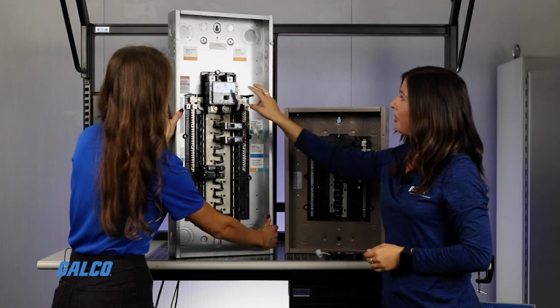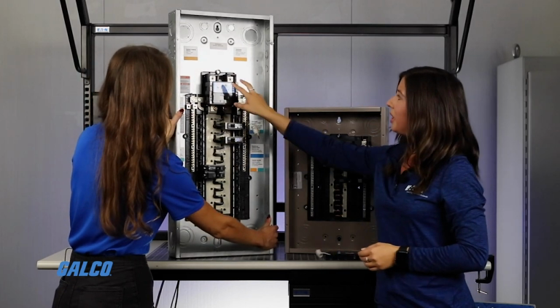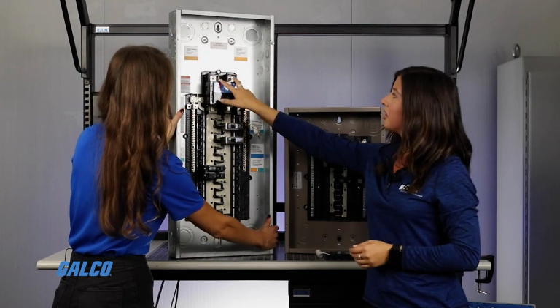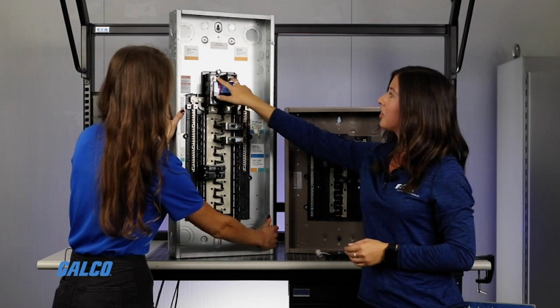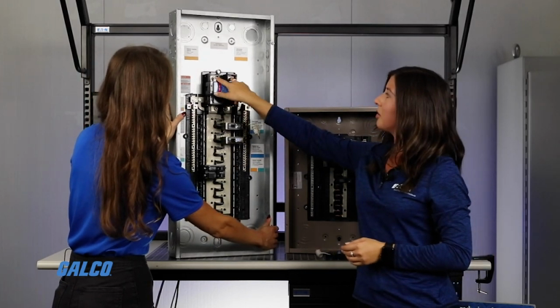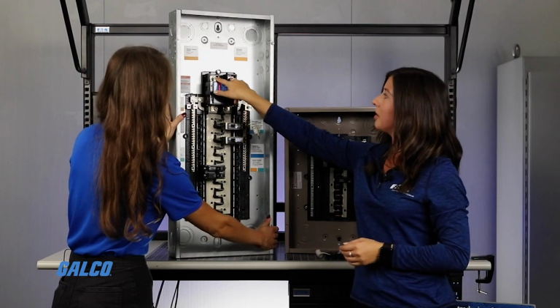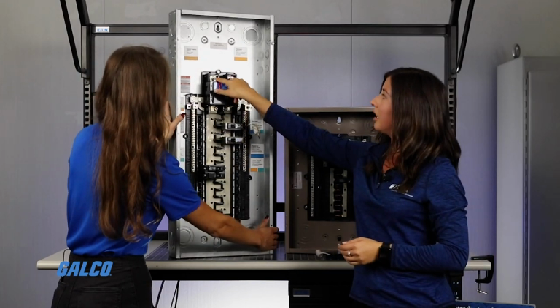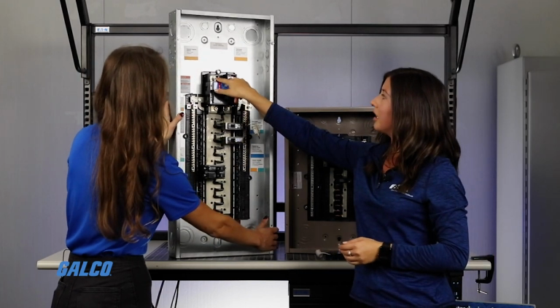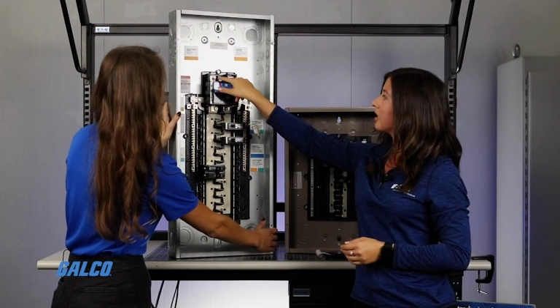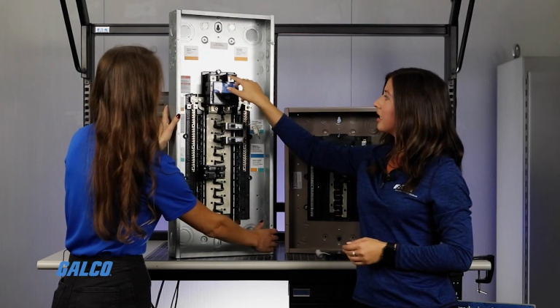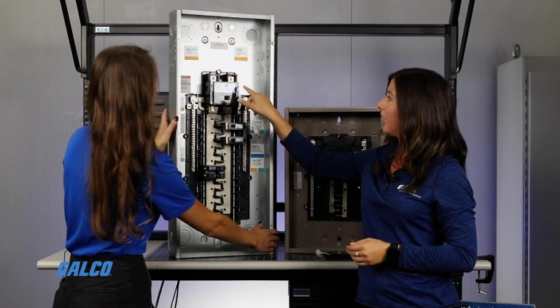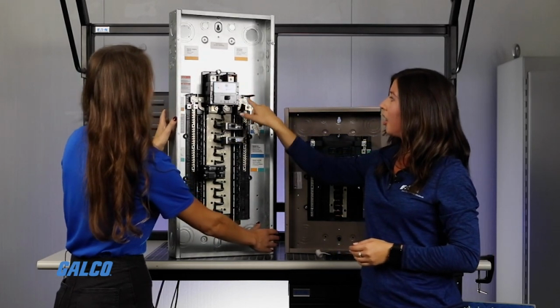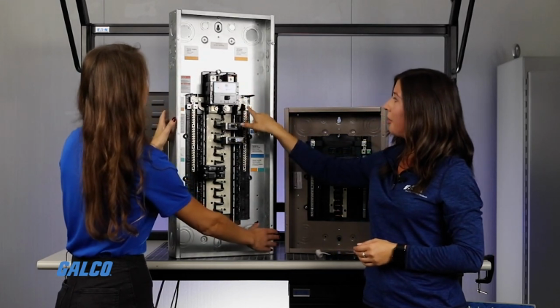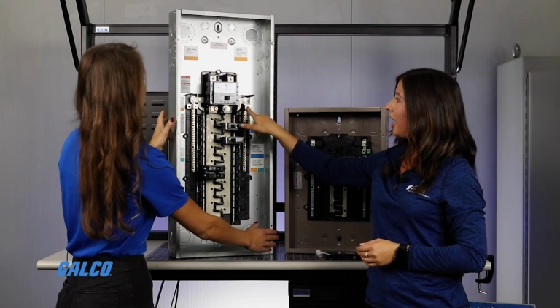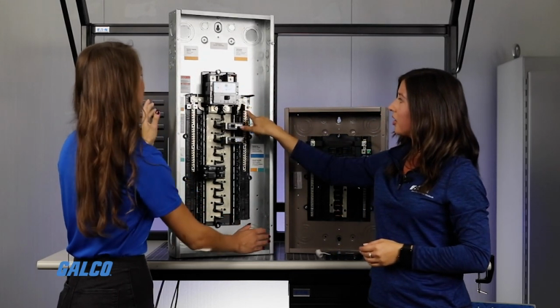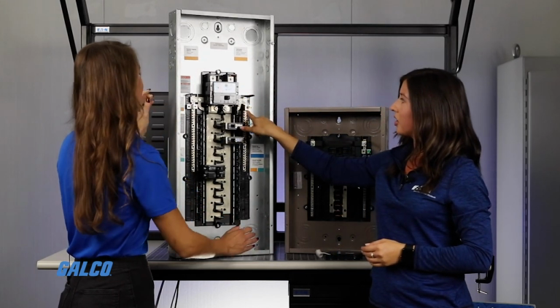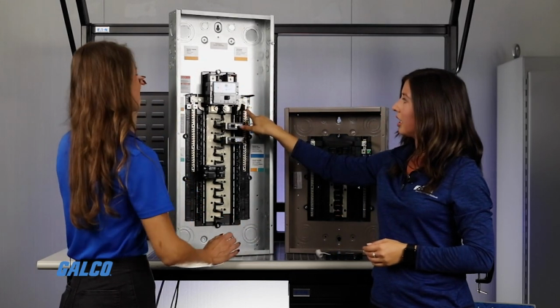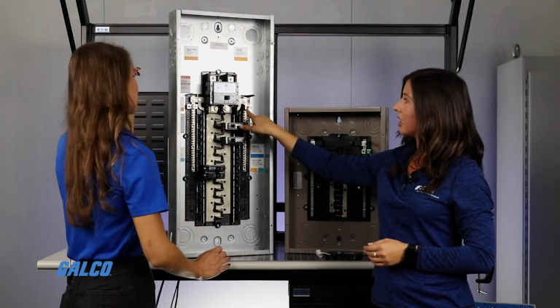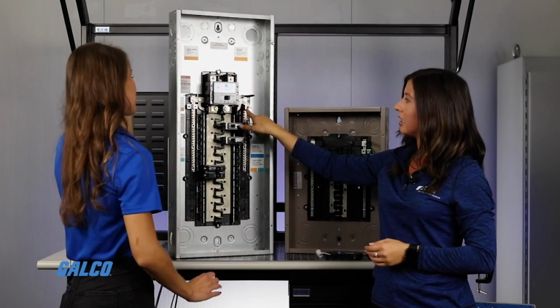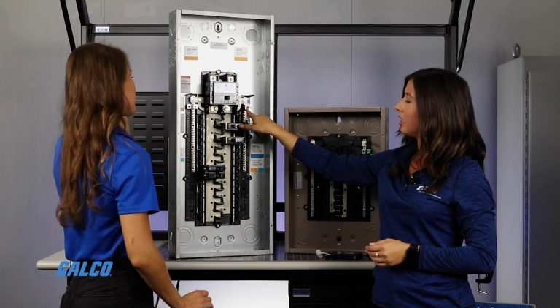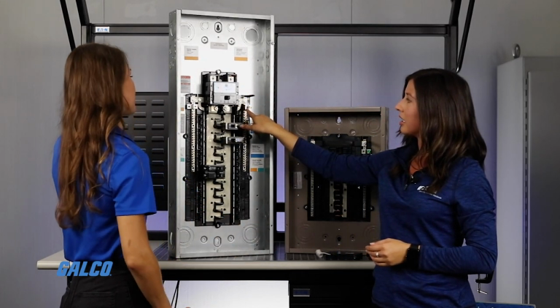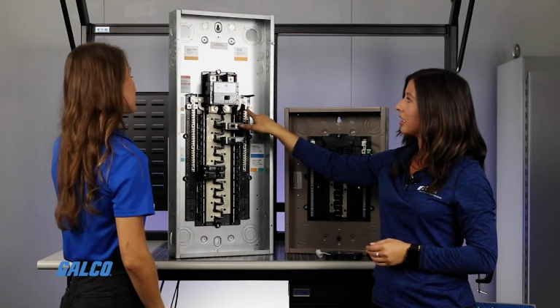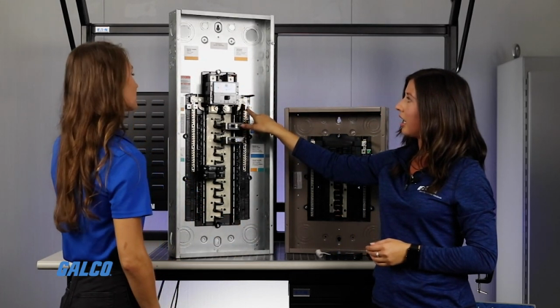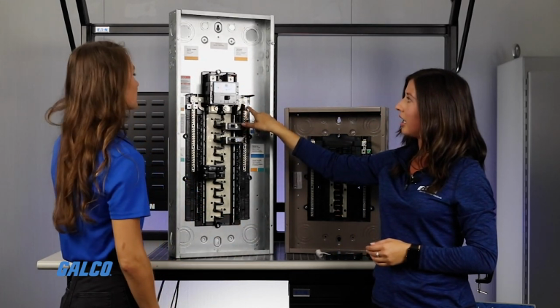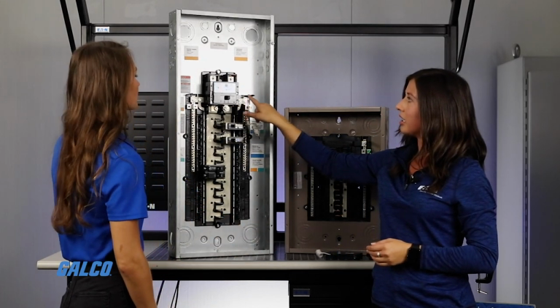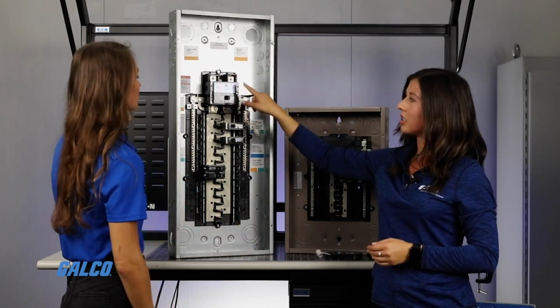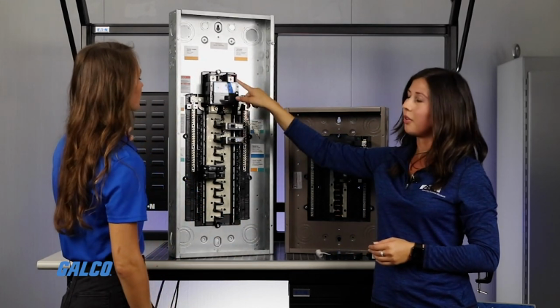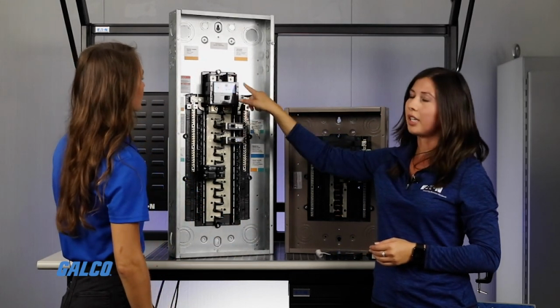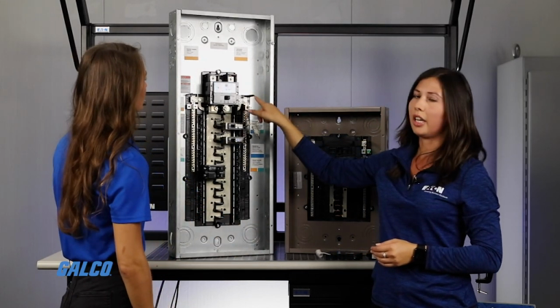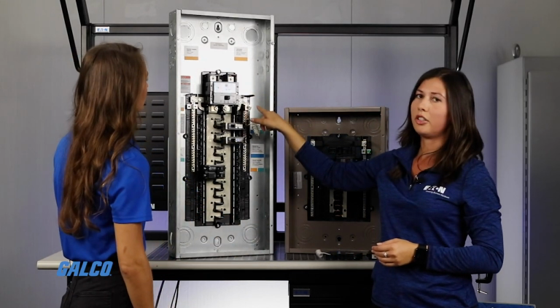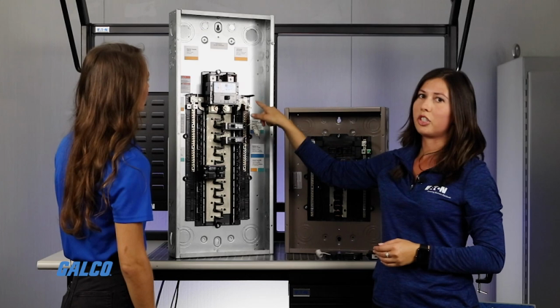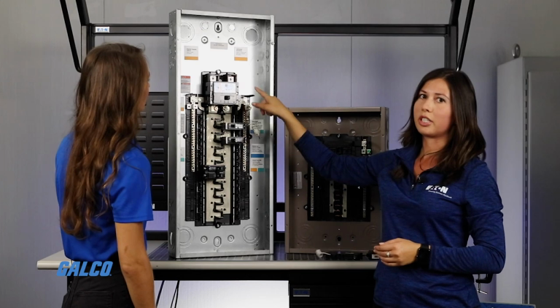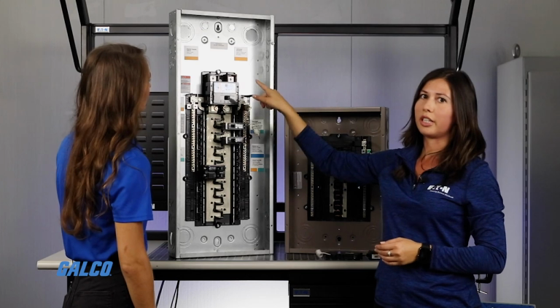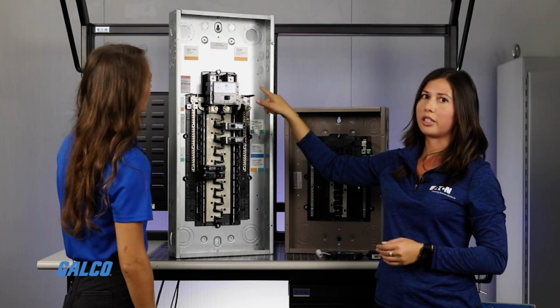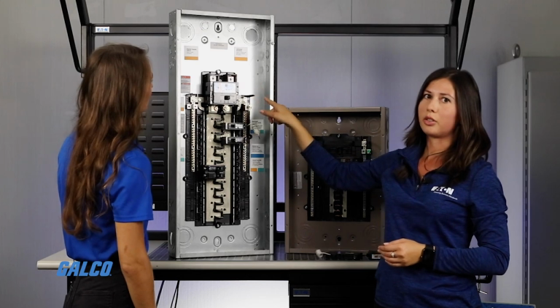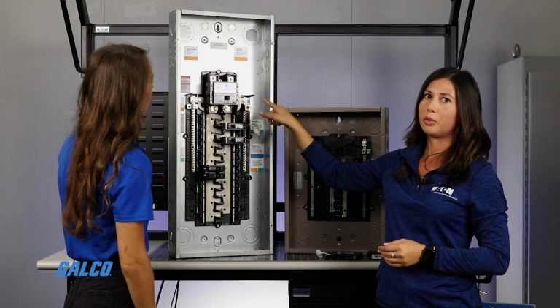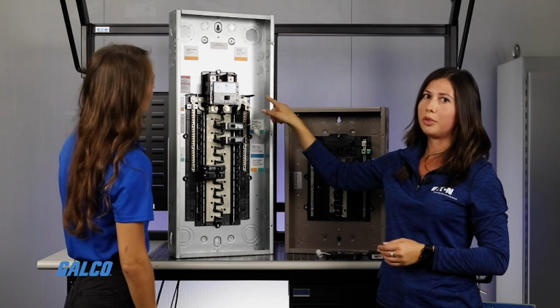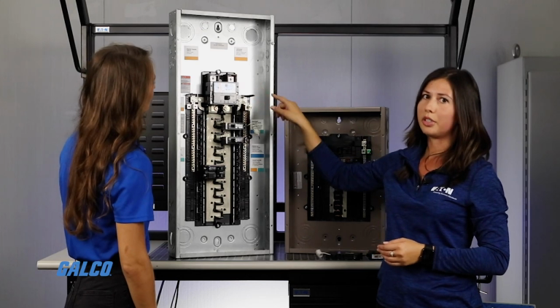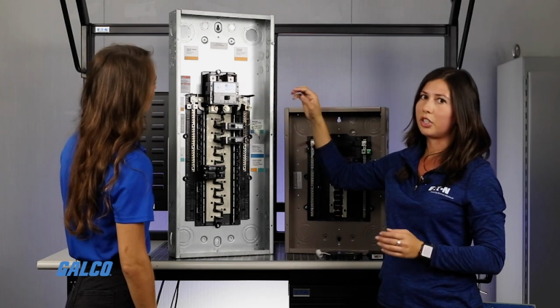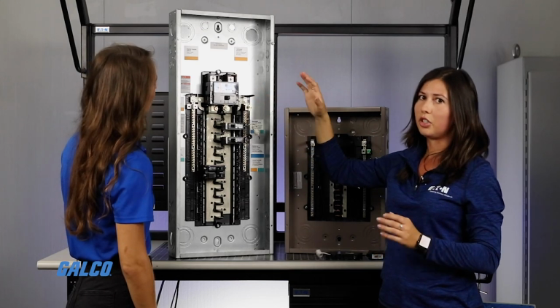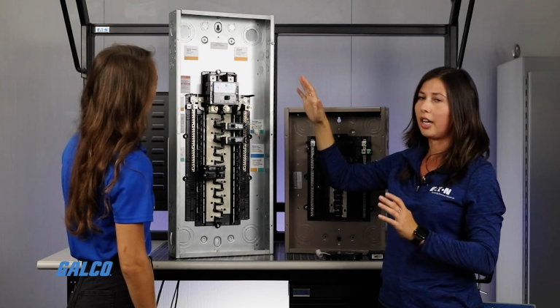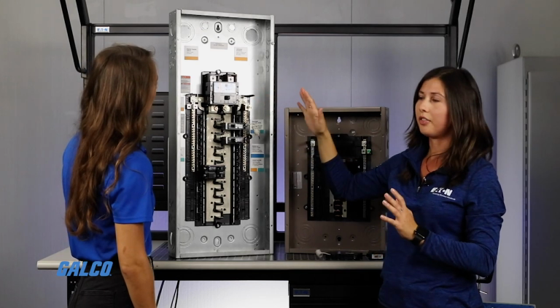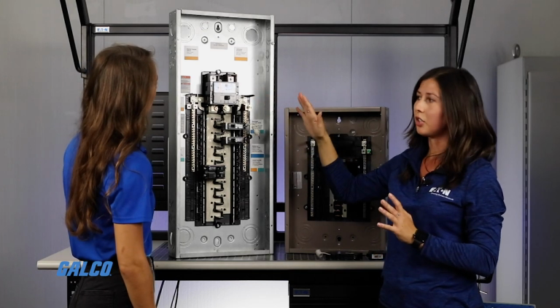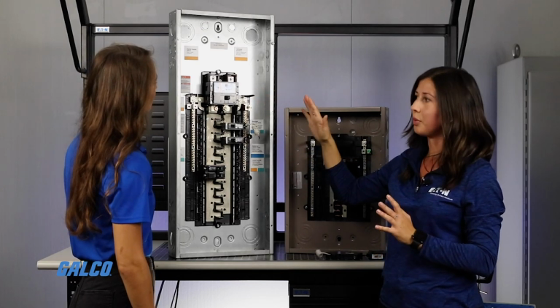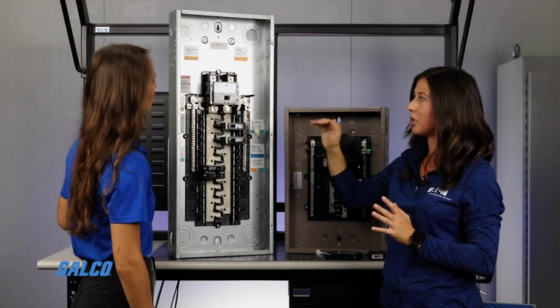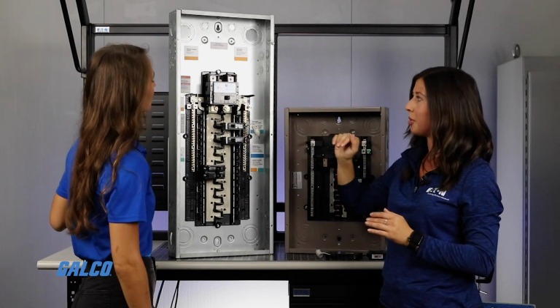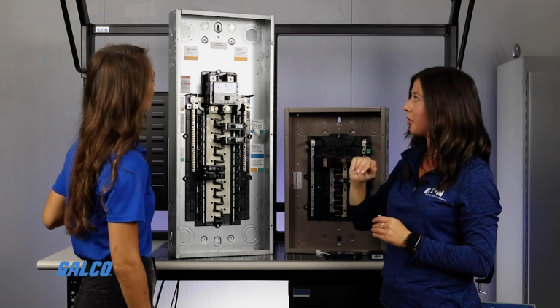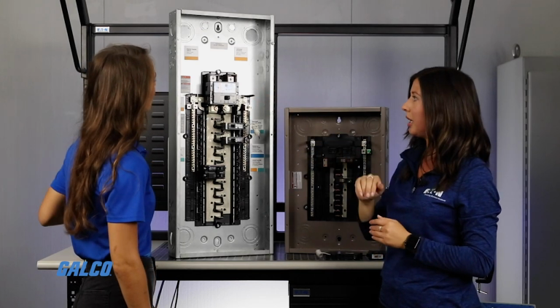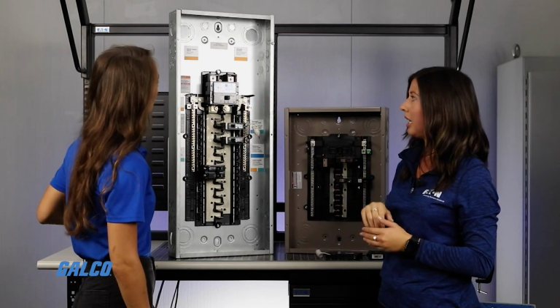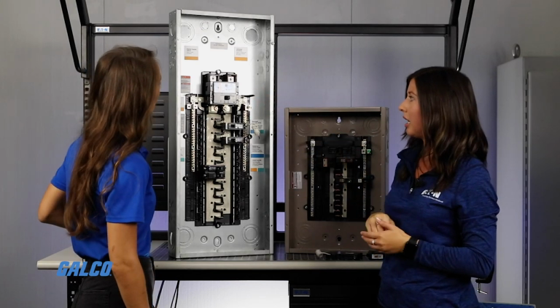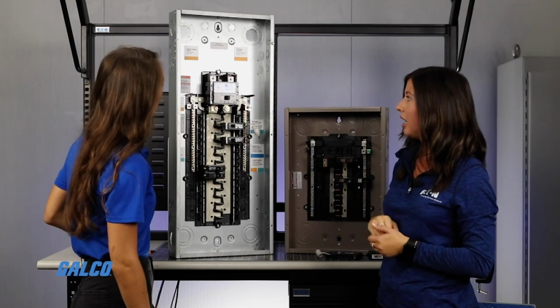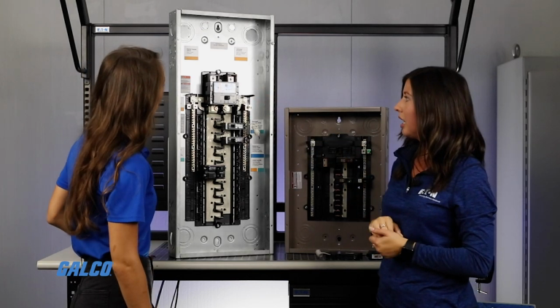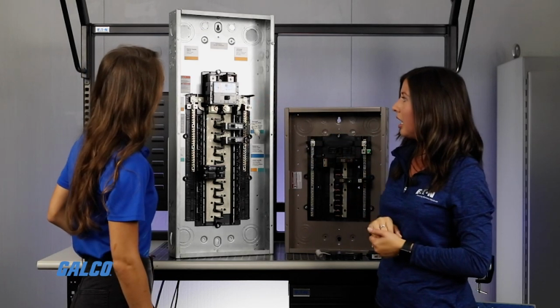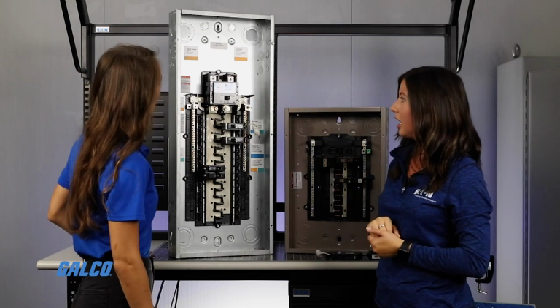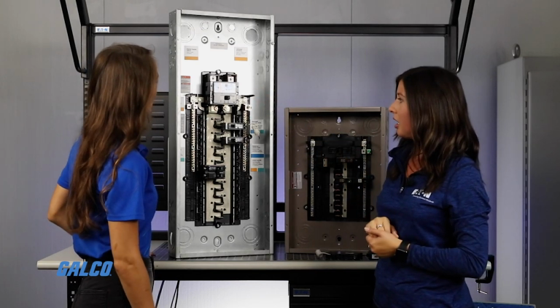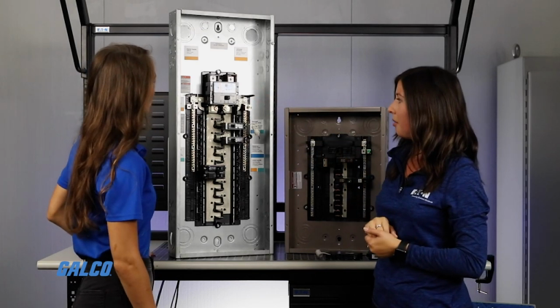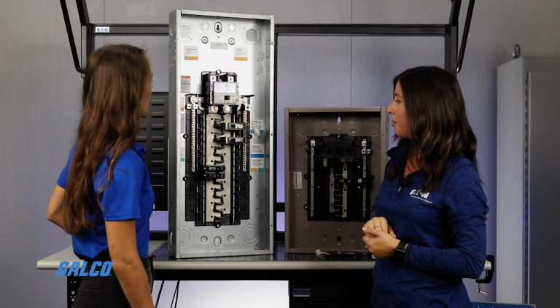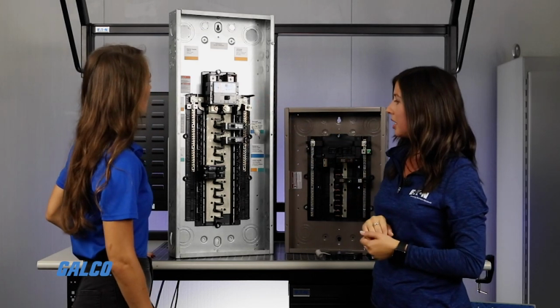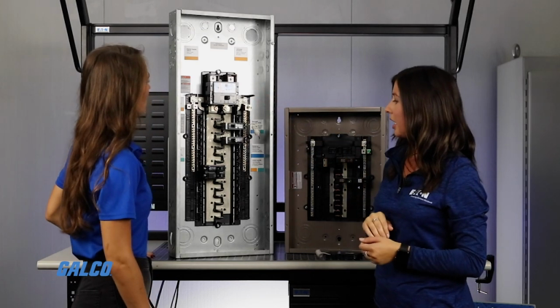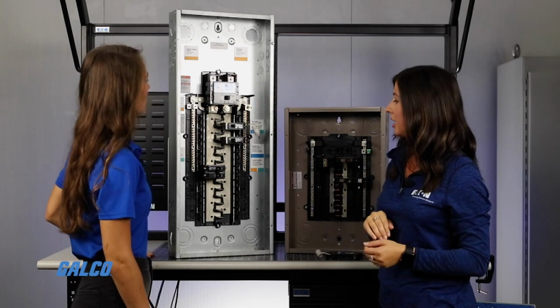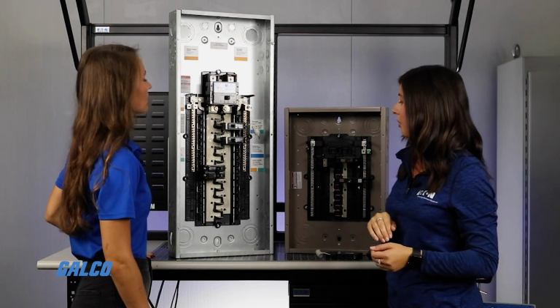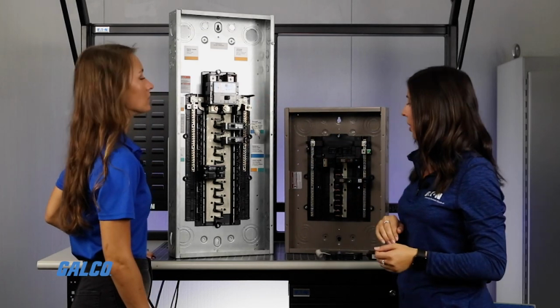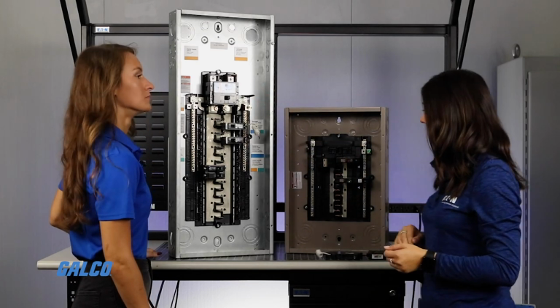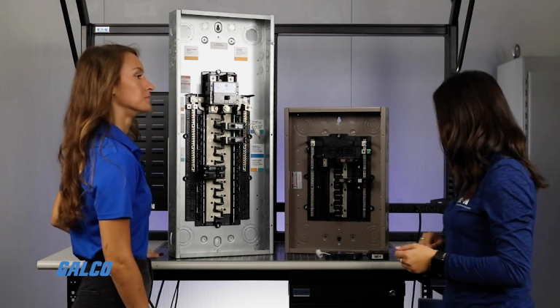These two lugs now match this lug size, so again, less tools that you have to switch between sizing-wise.